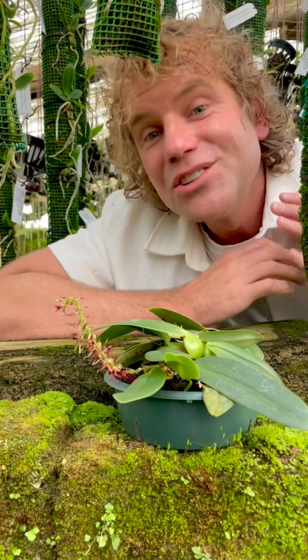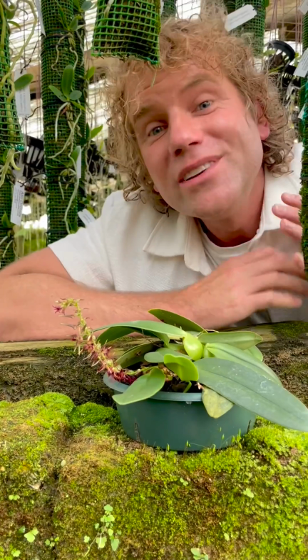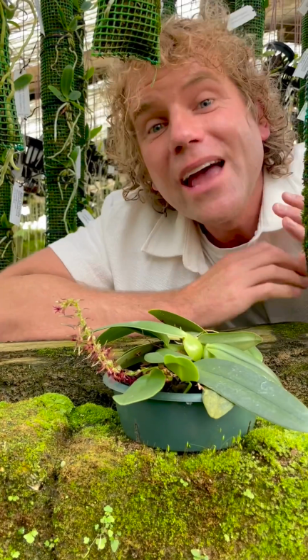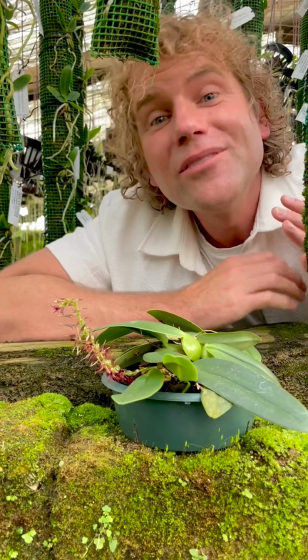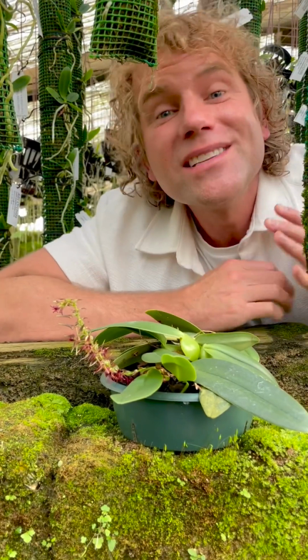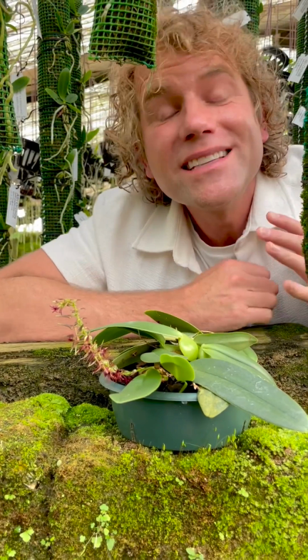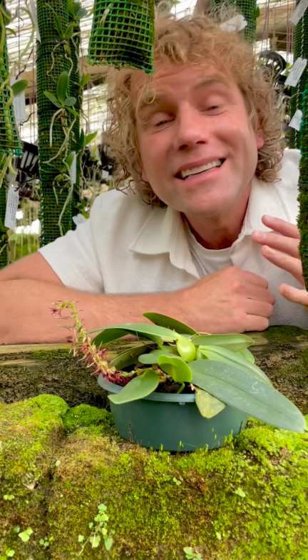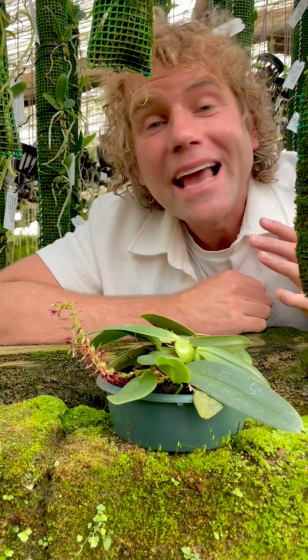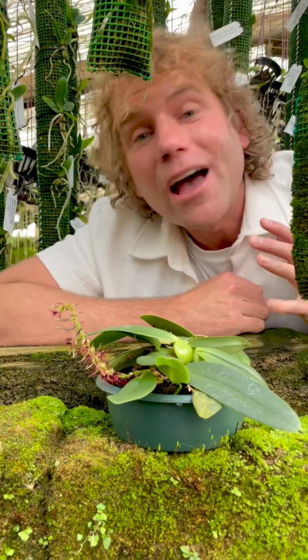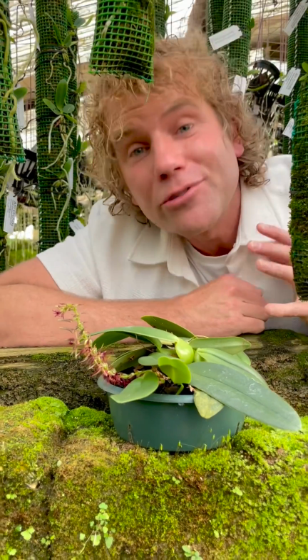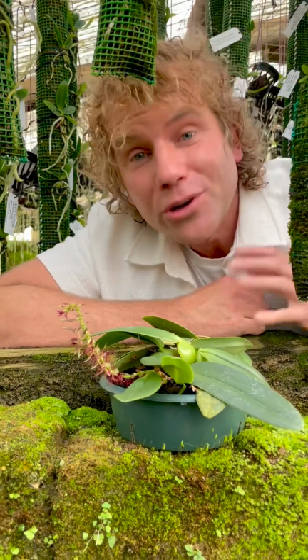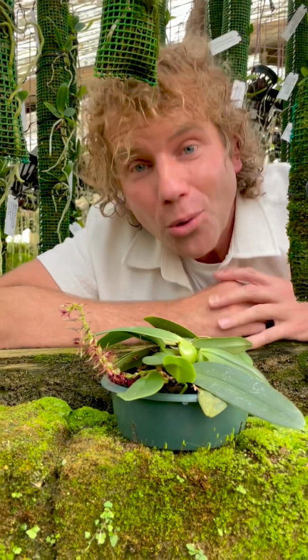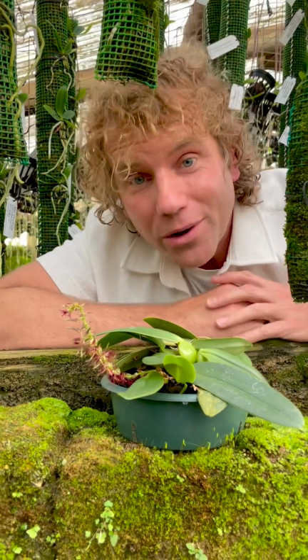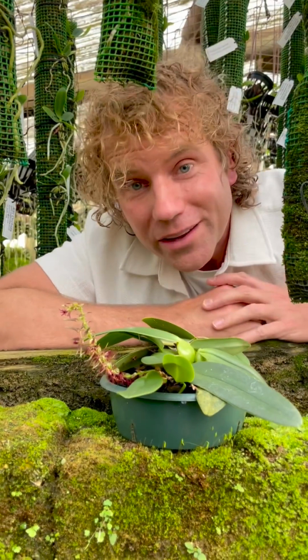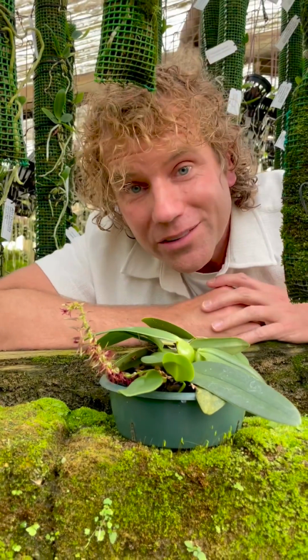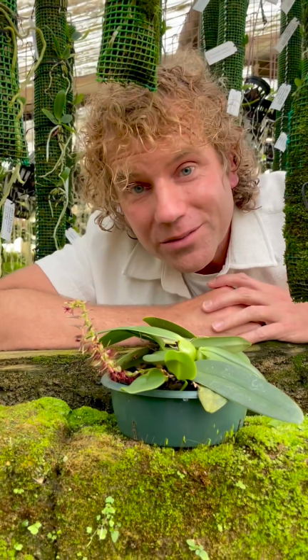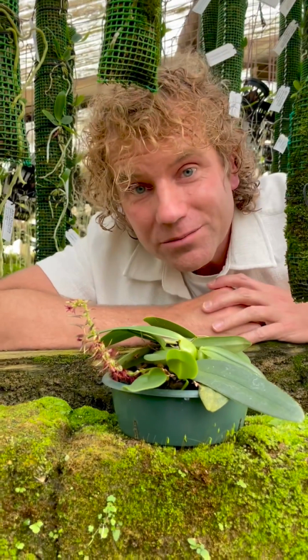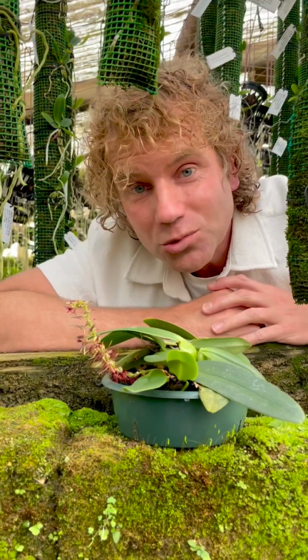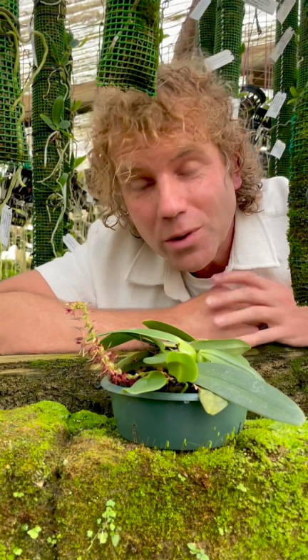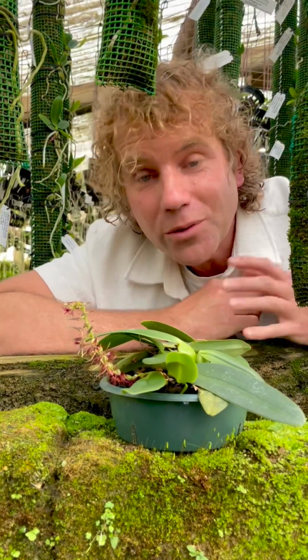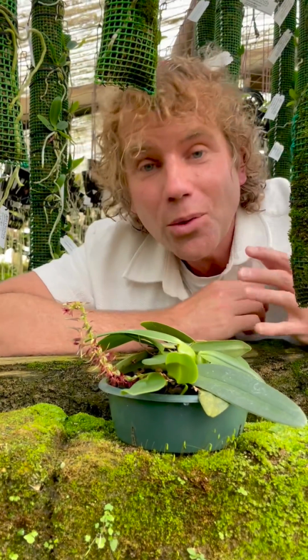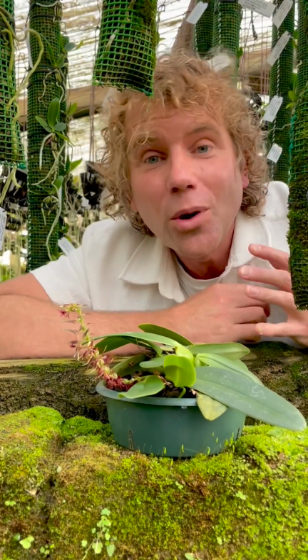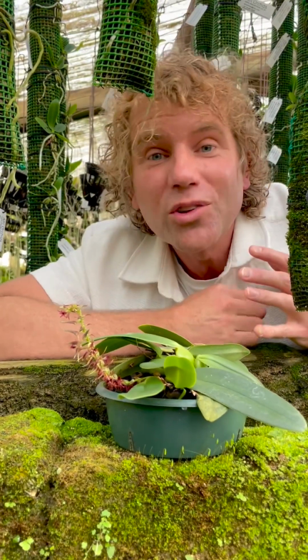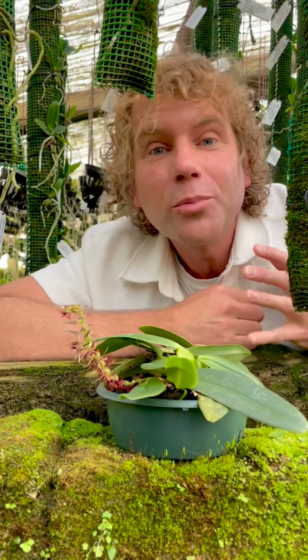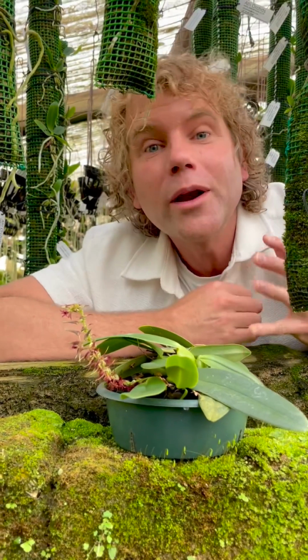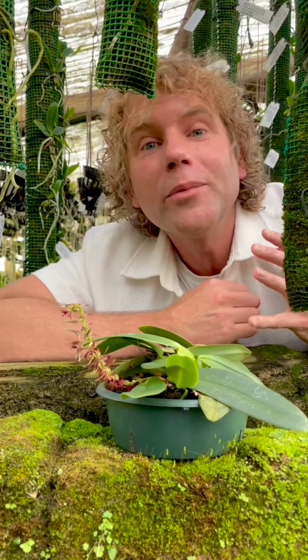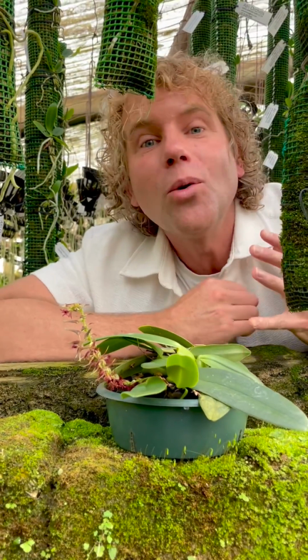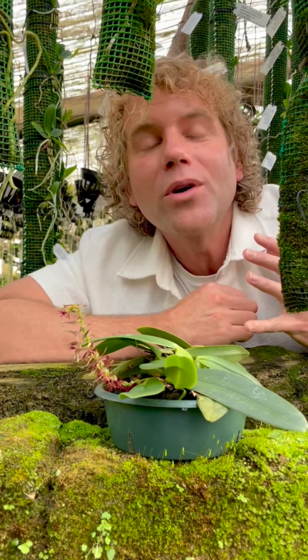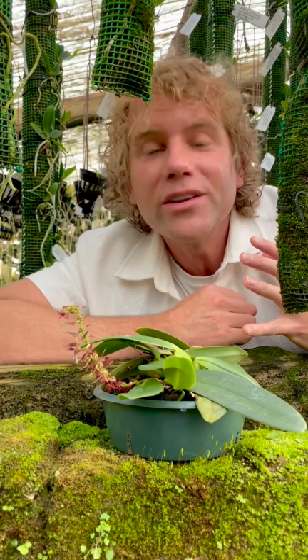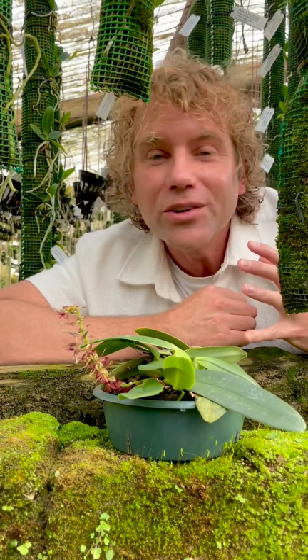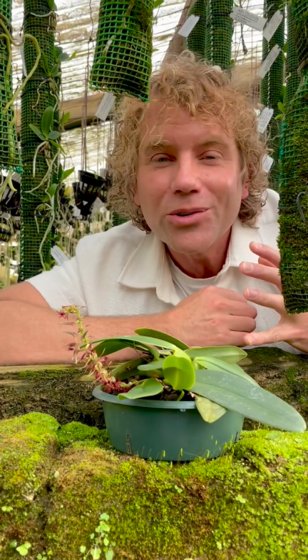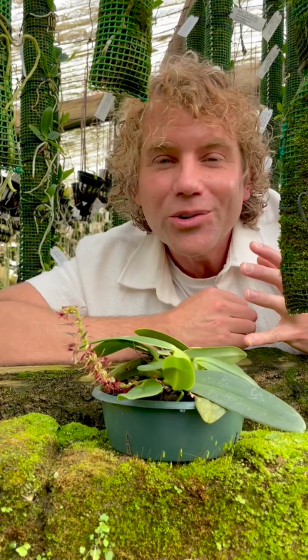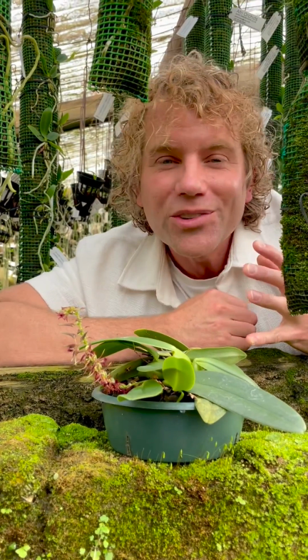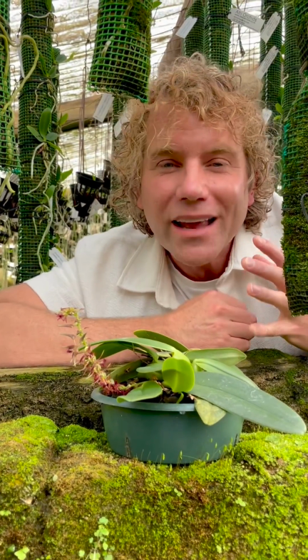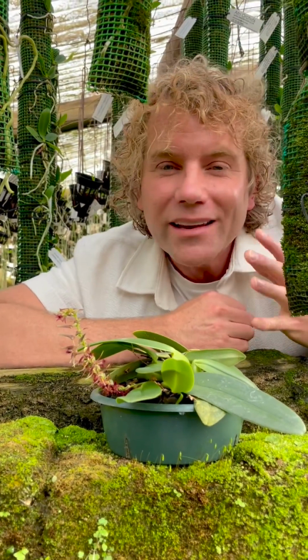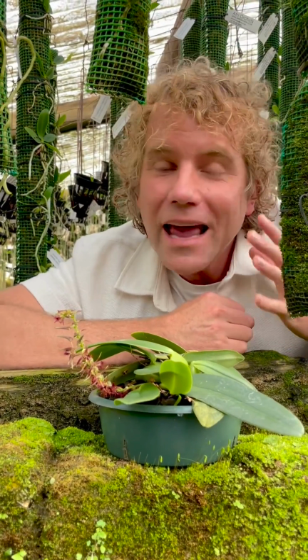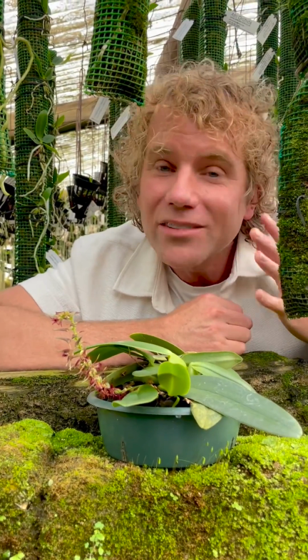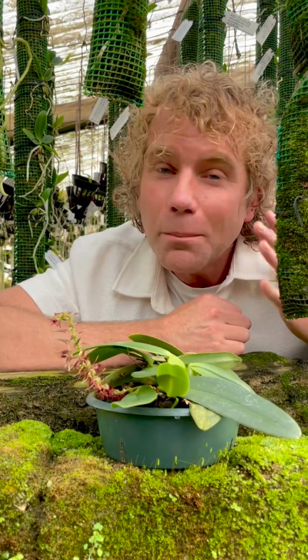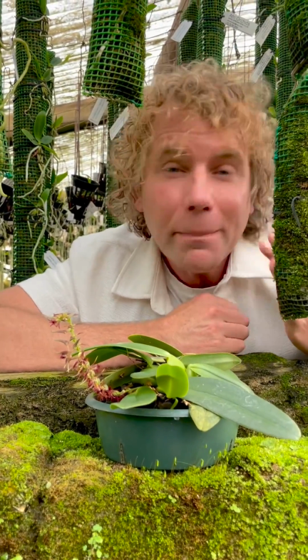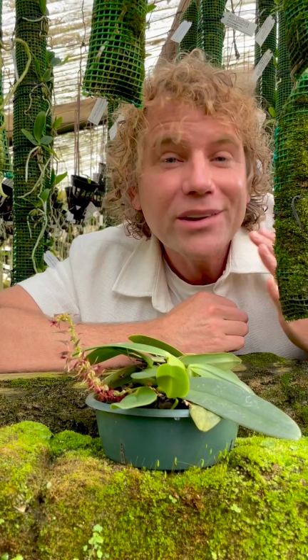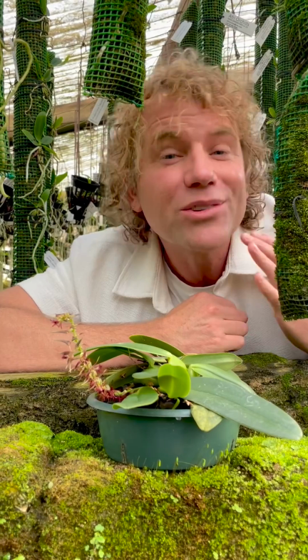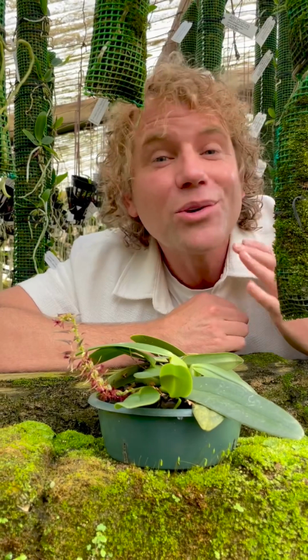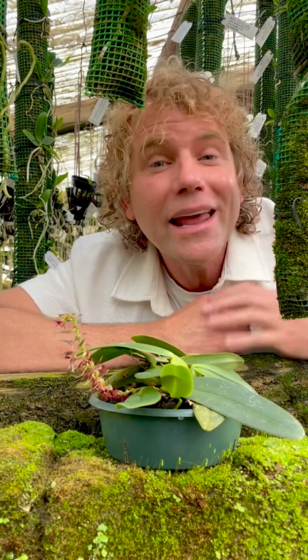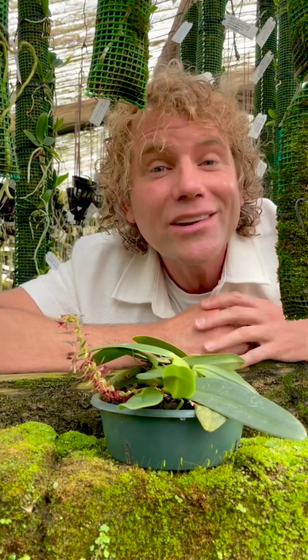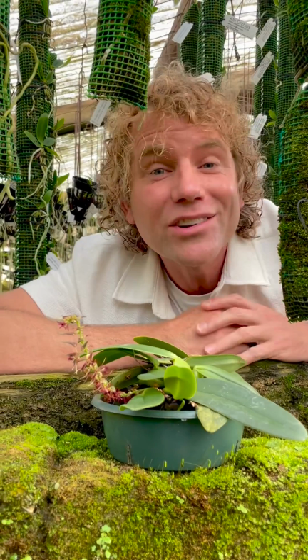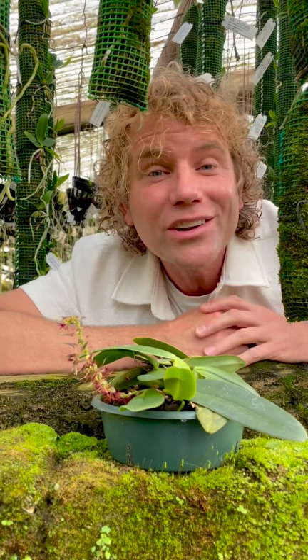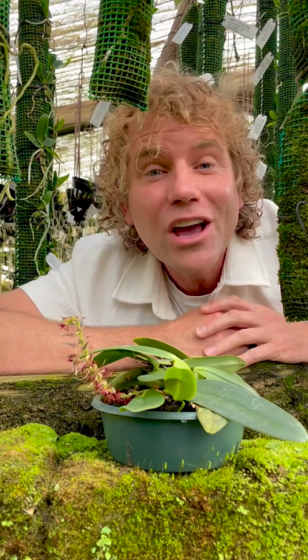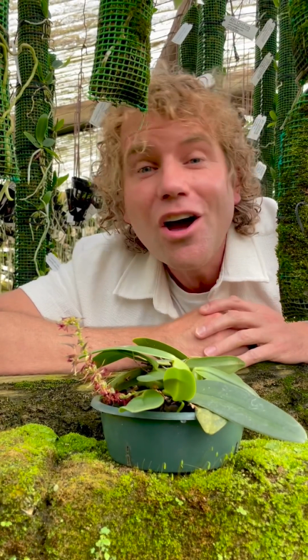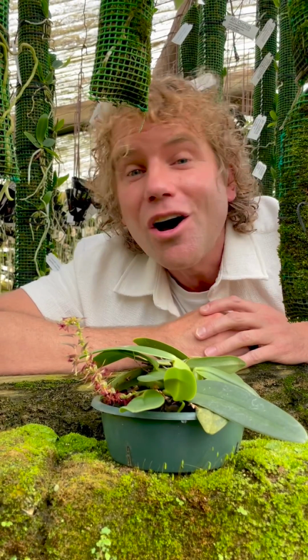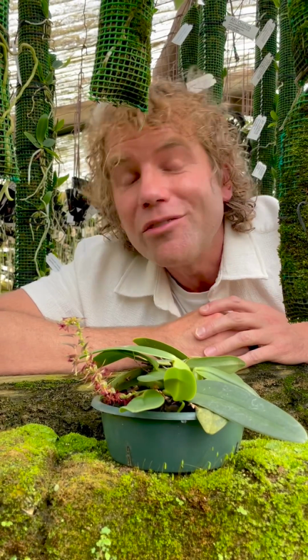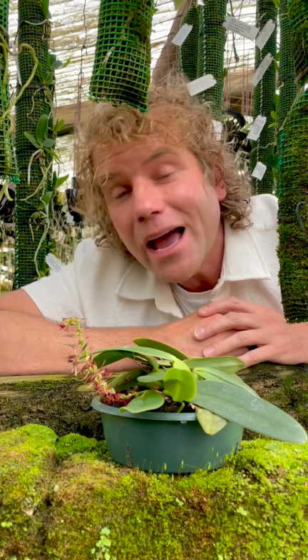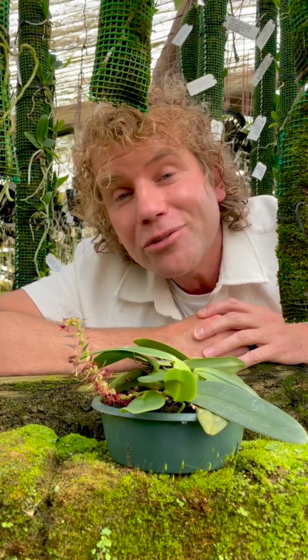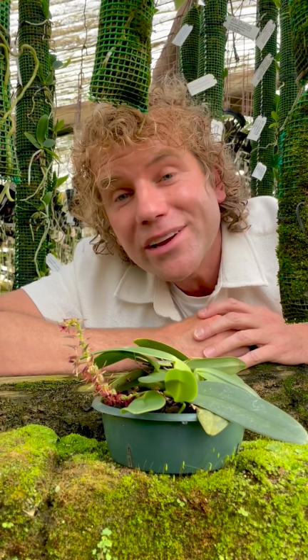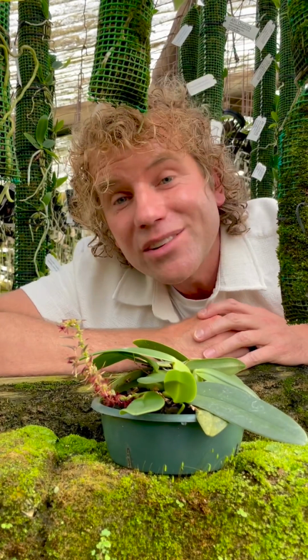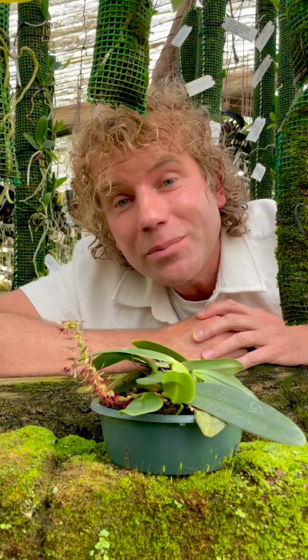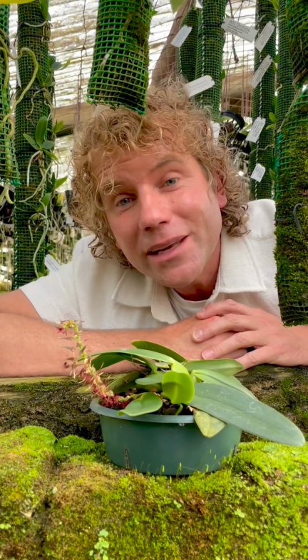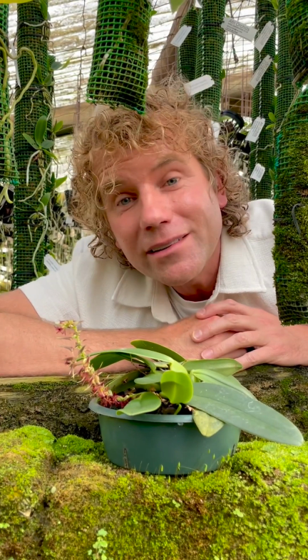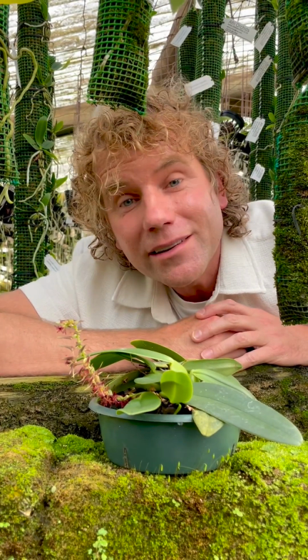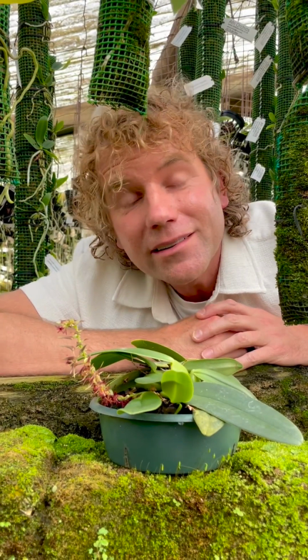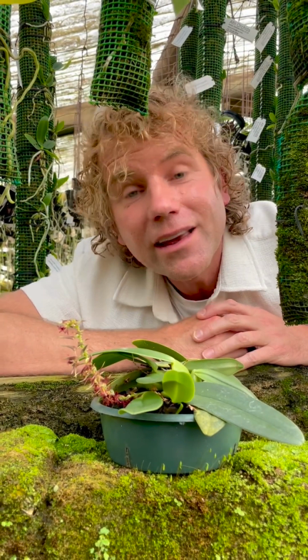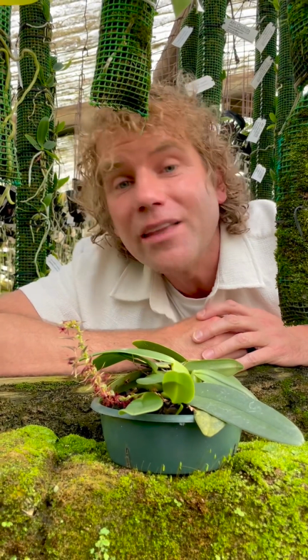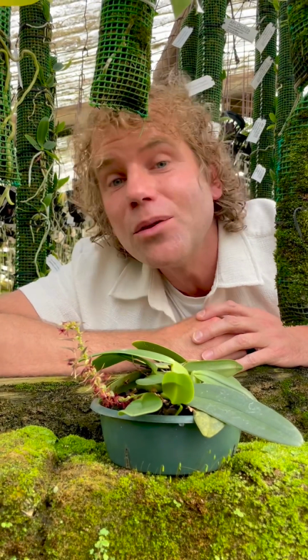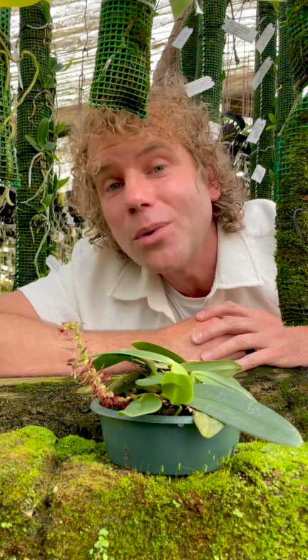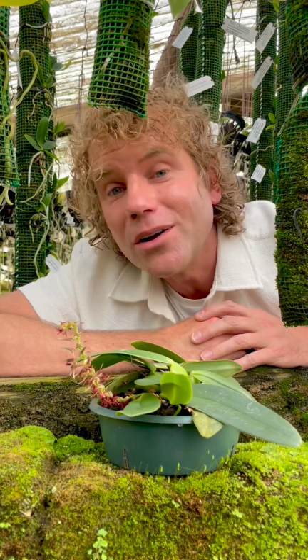Today I'm visiting Afri Orchids, one of the world's premier orchid nurseries and it has the biggest collection of African species in the world.